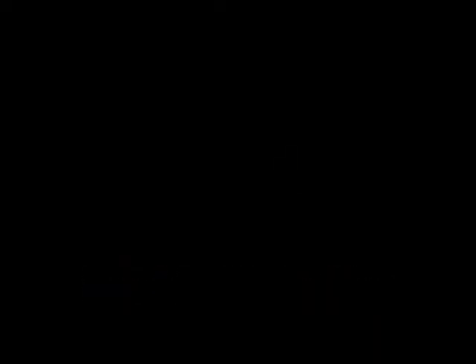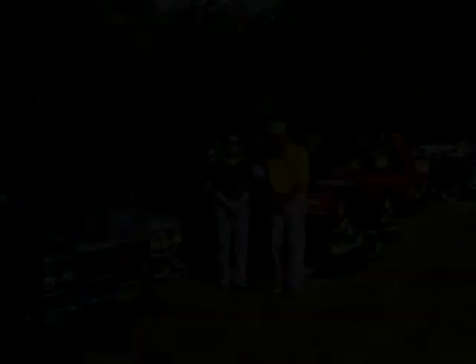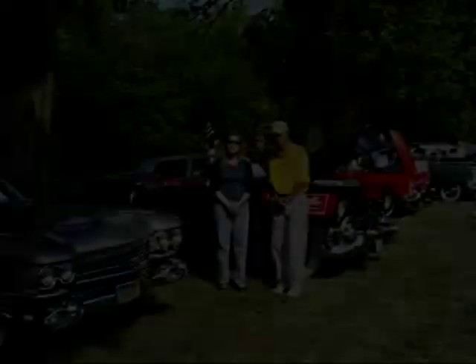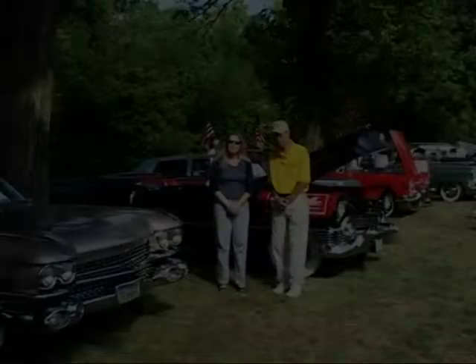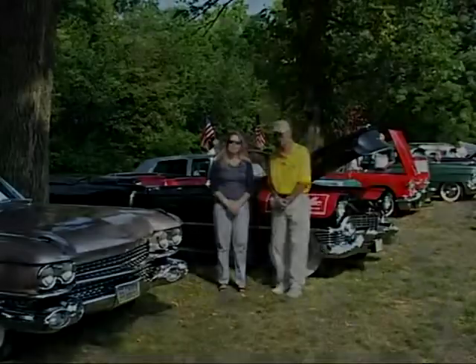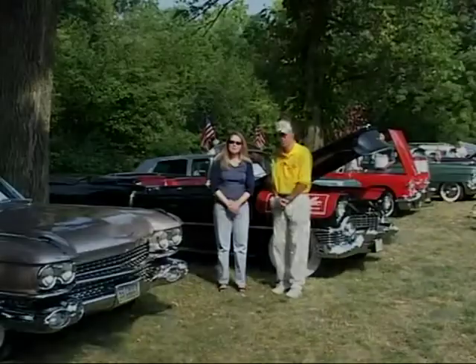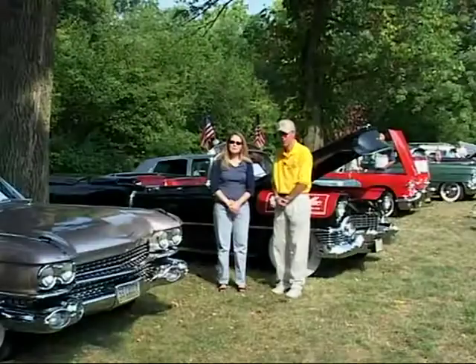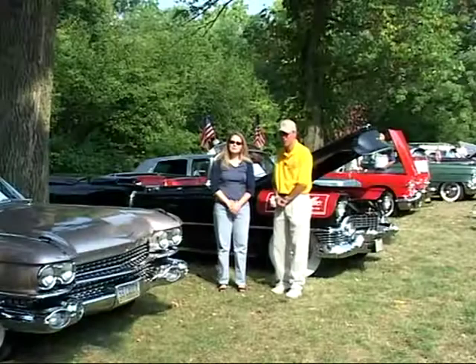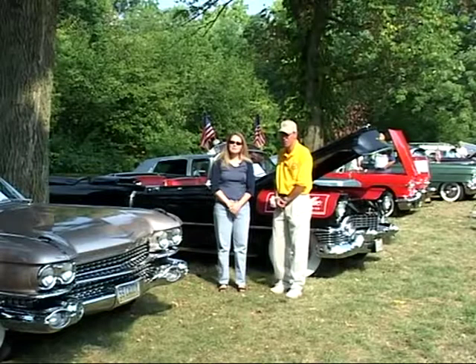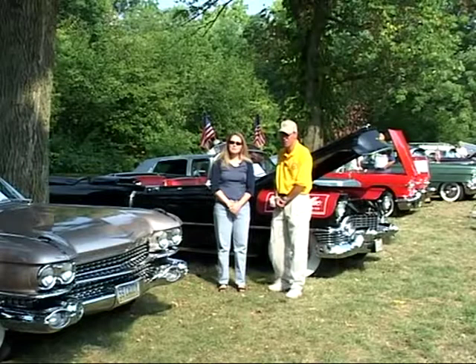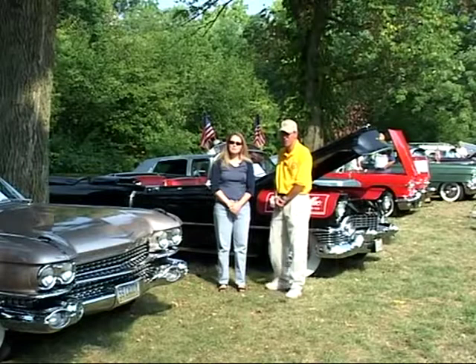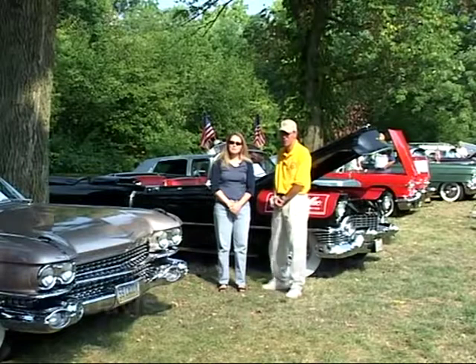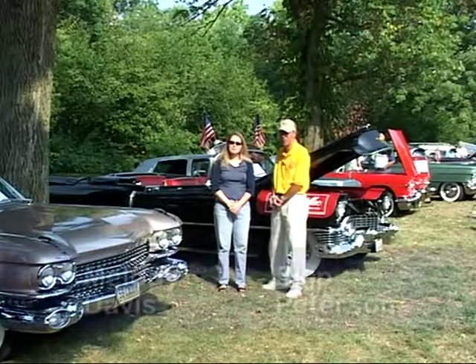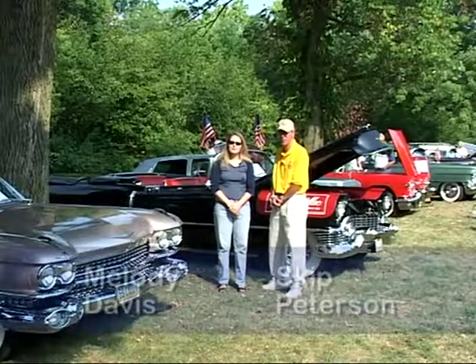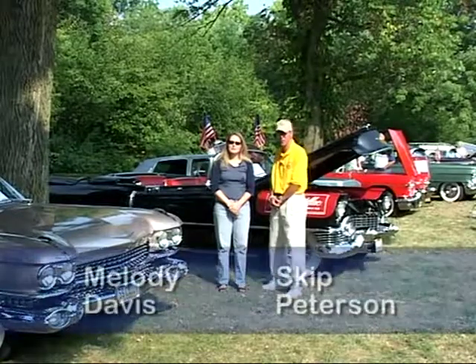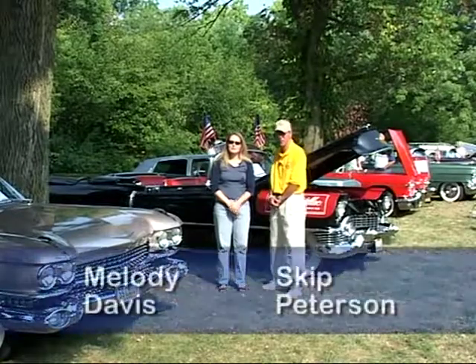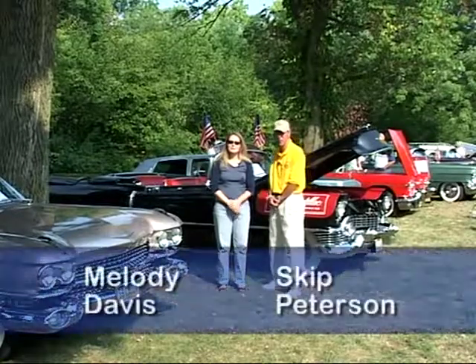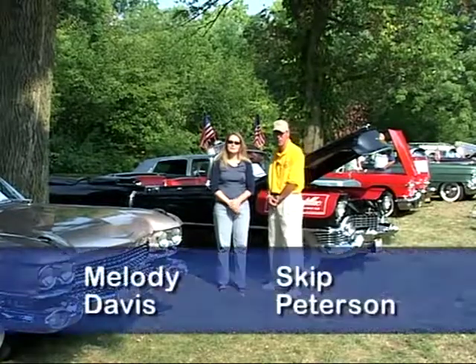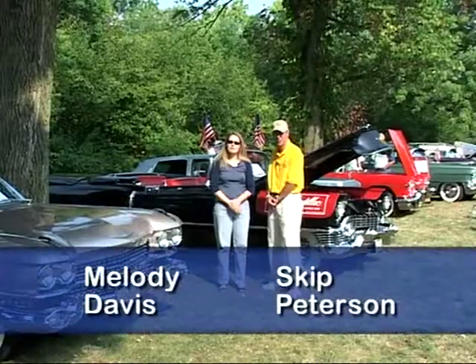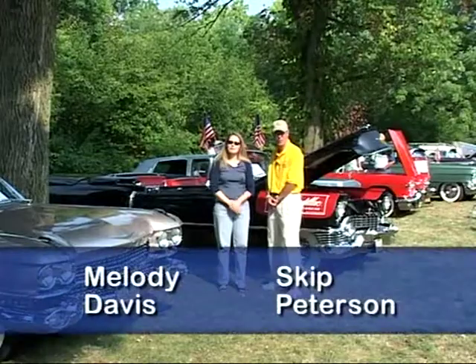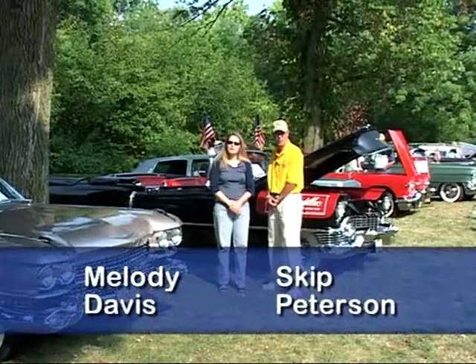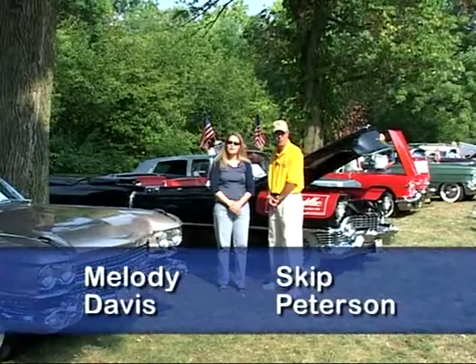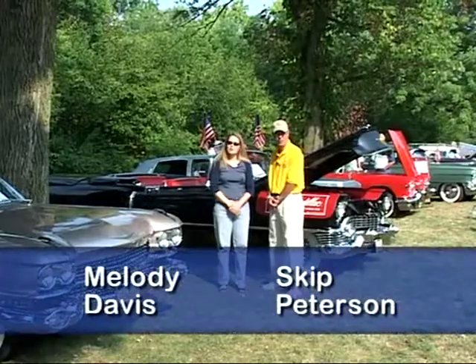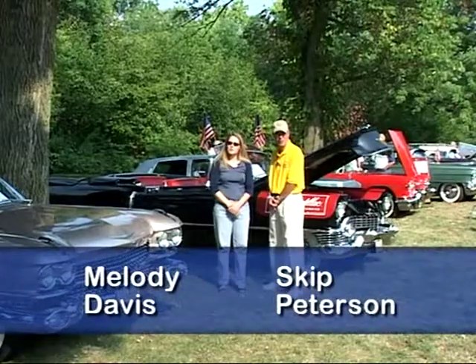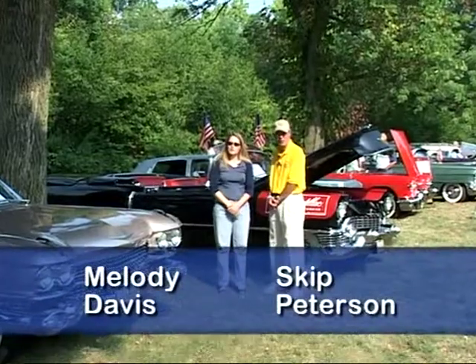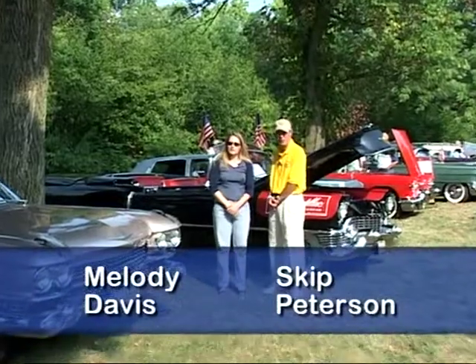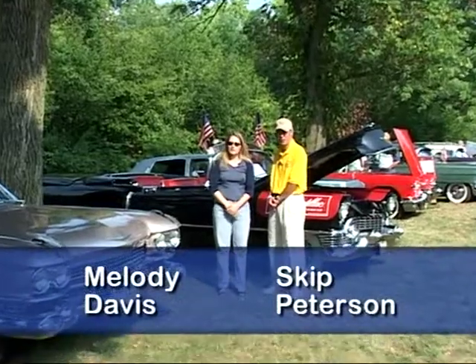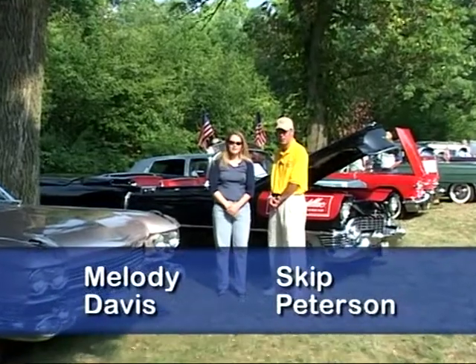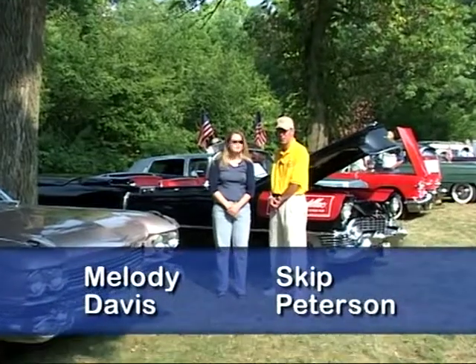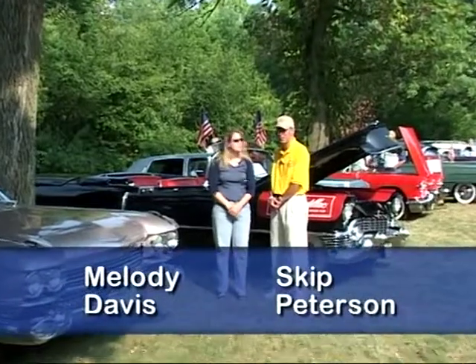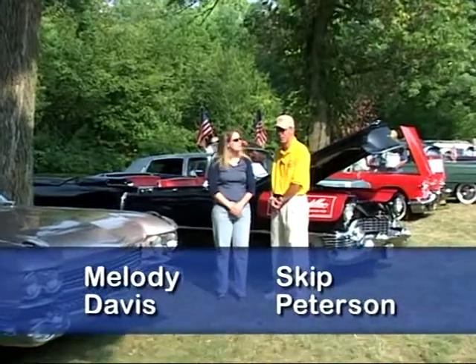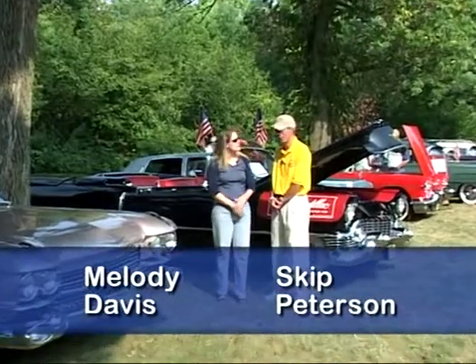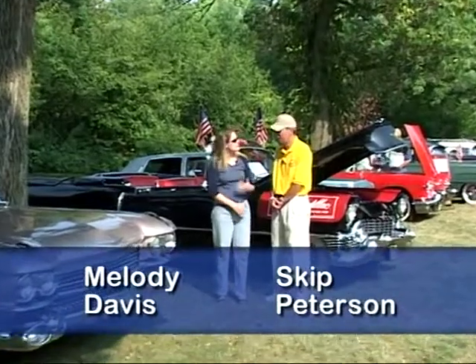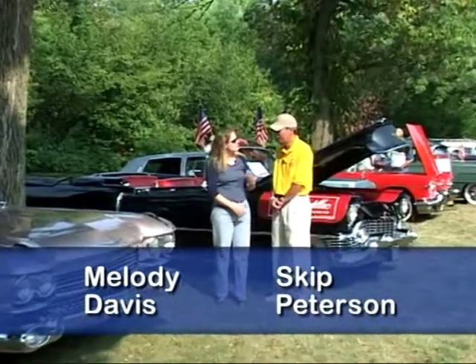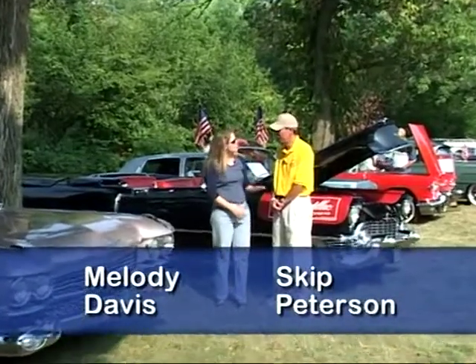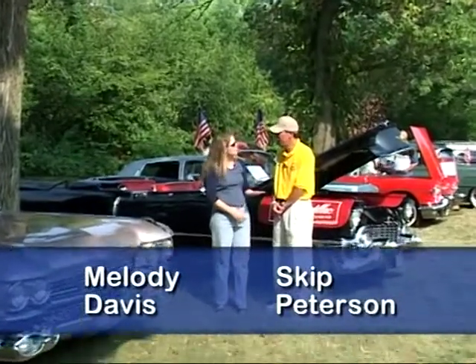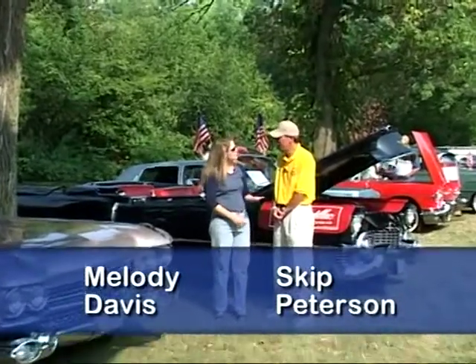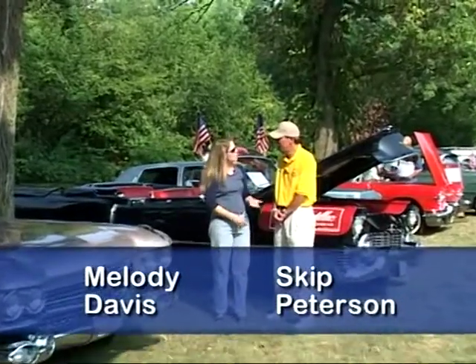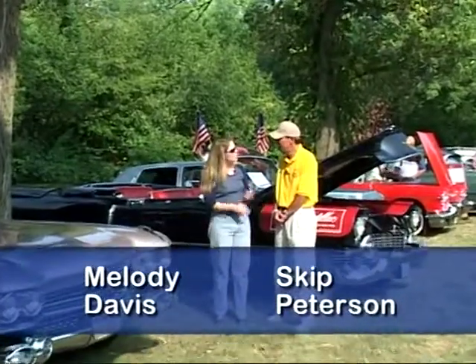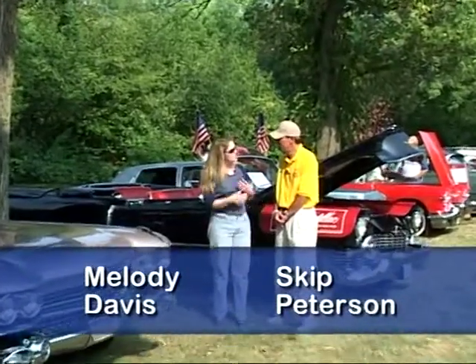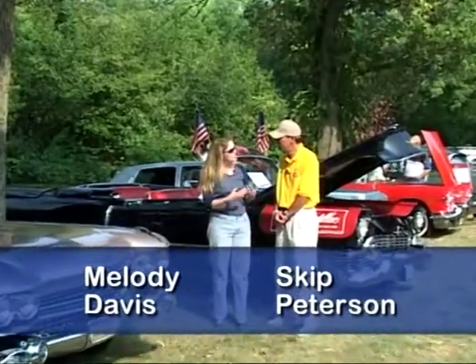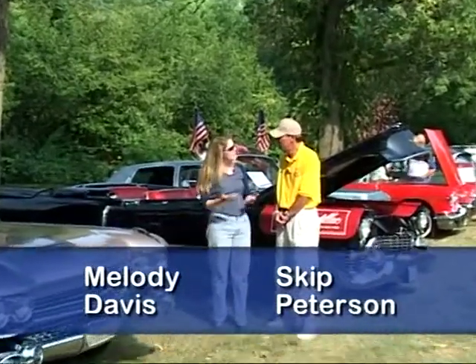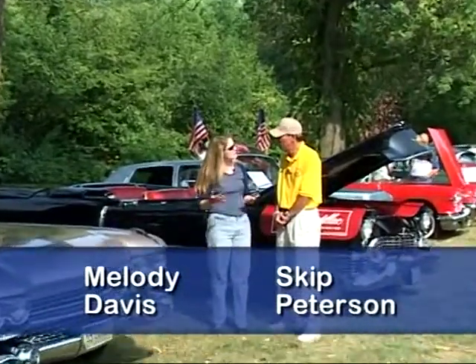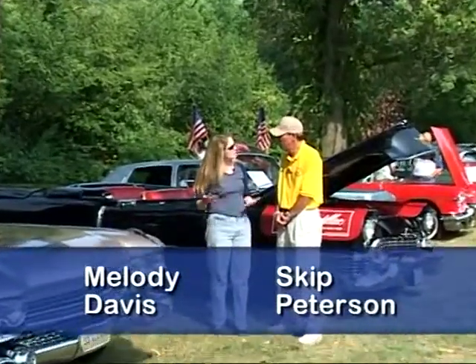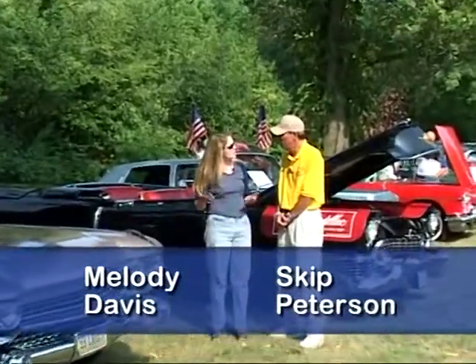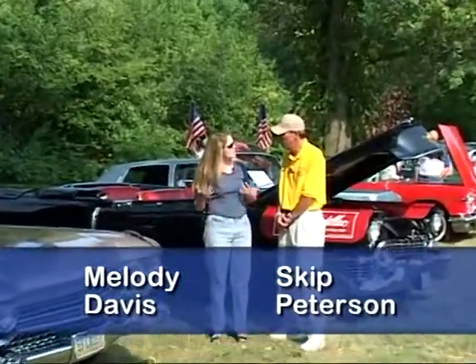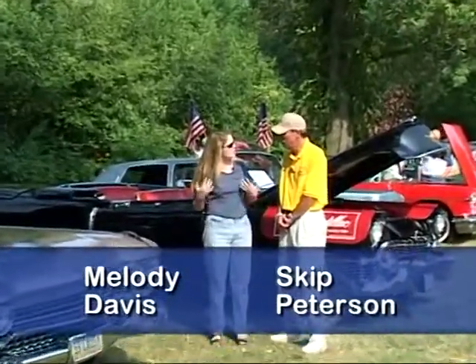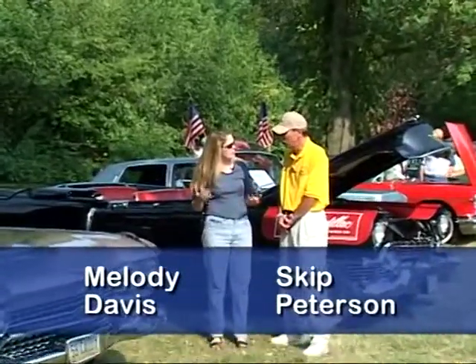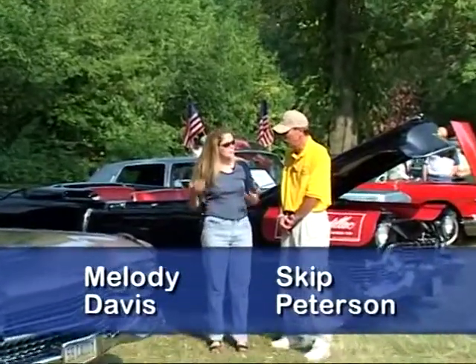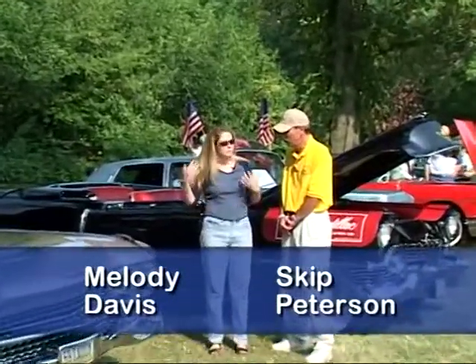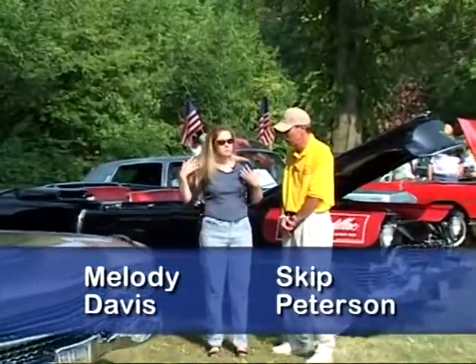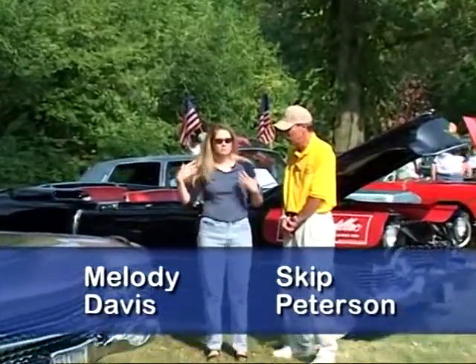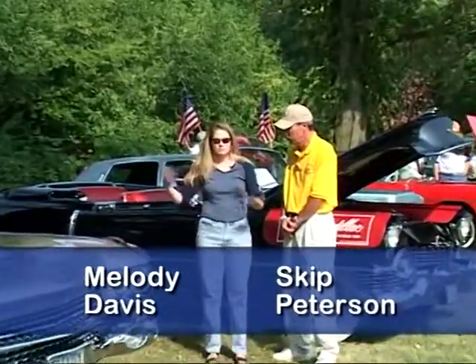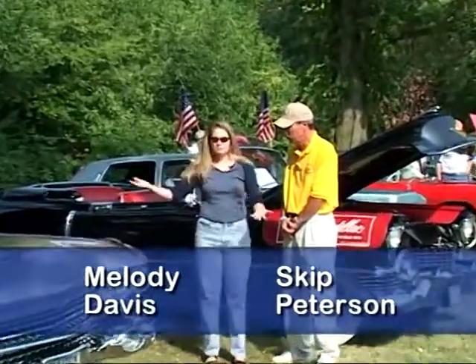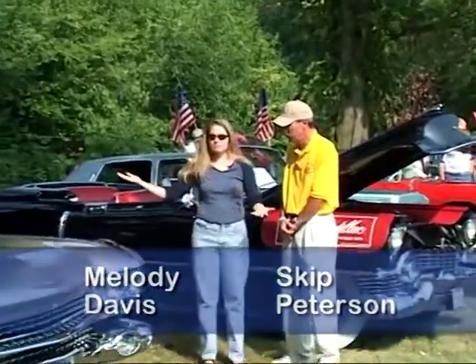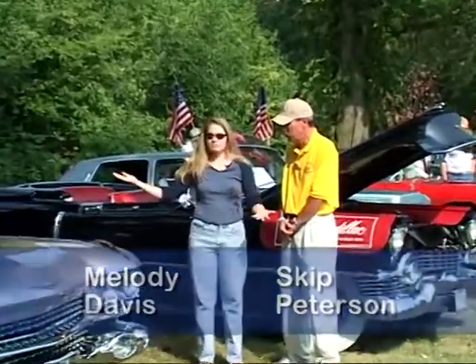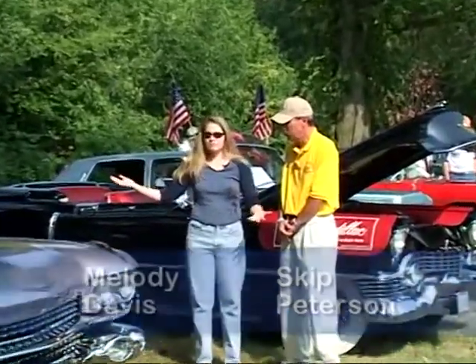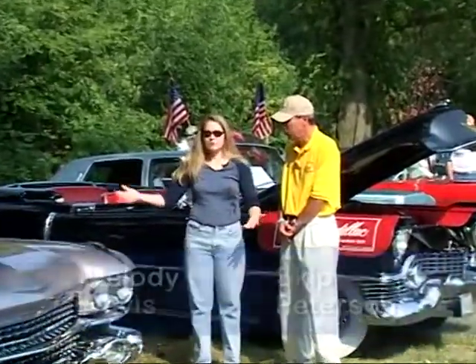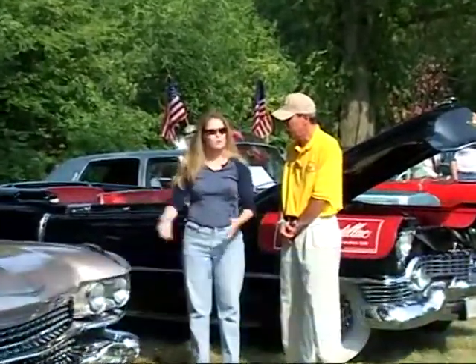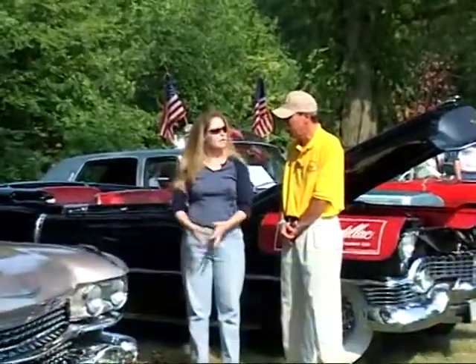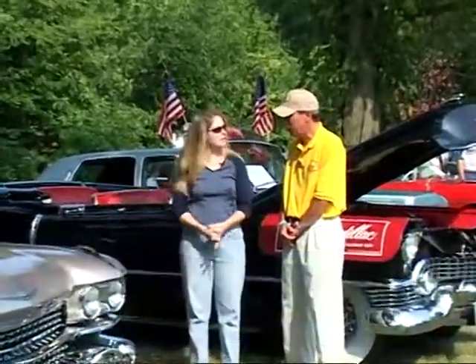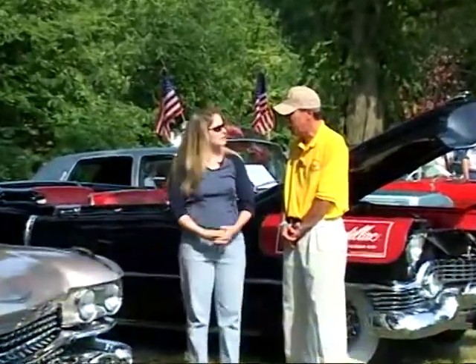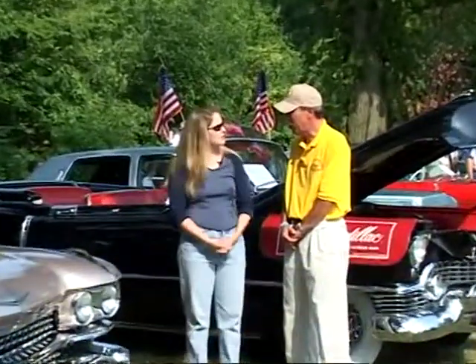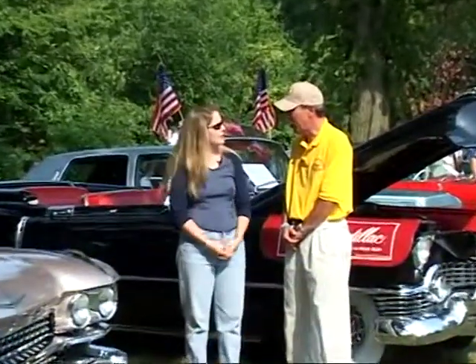Hi, I'm here with Skip Peterson at the Discovery Concours d'Elegance. Skip, why don't you tell us a little bit about what's going on here today?